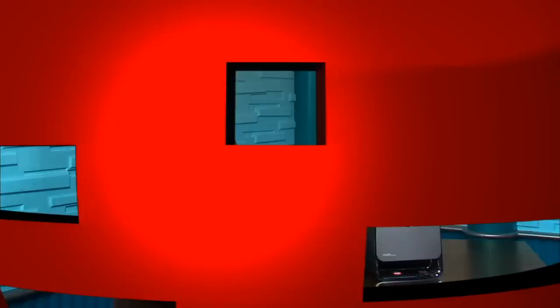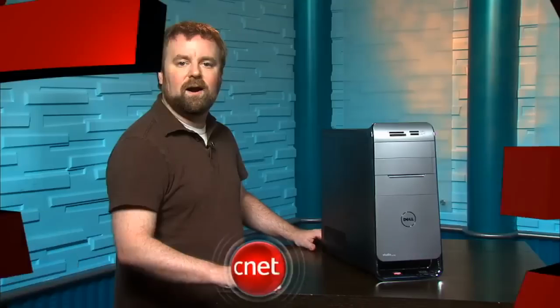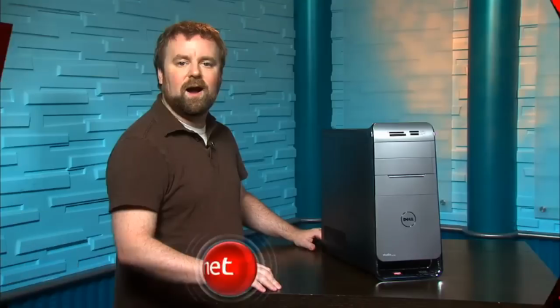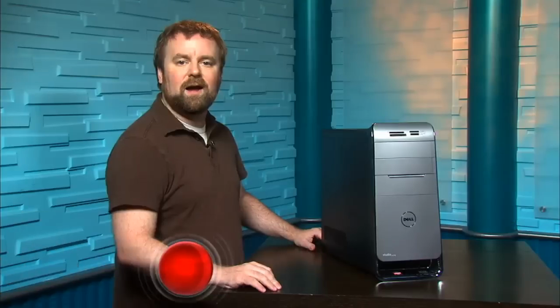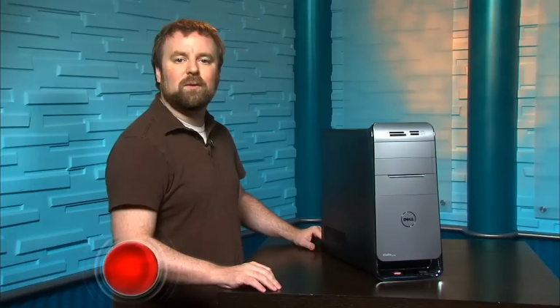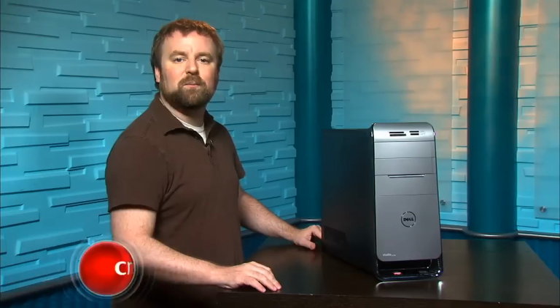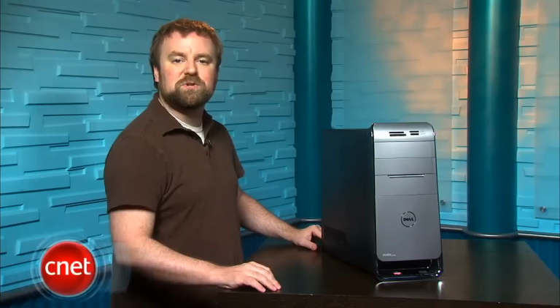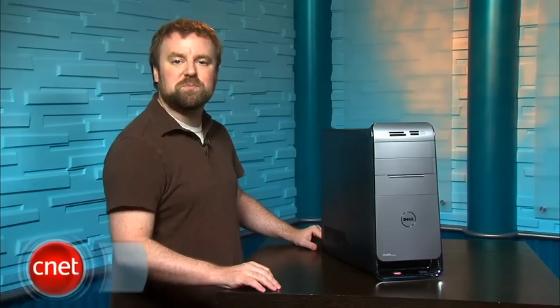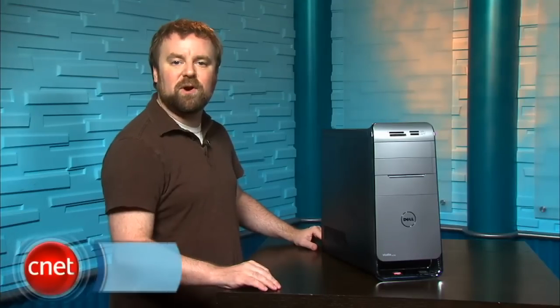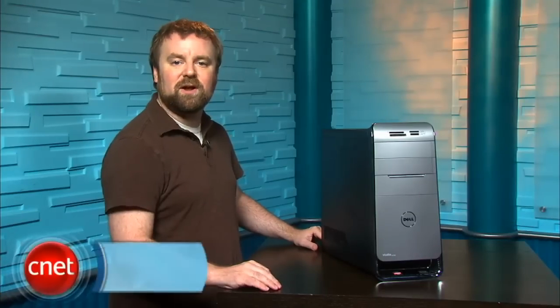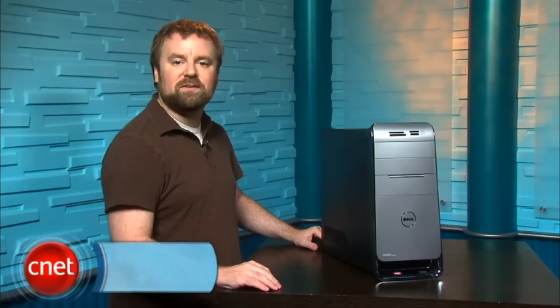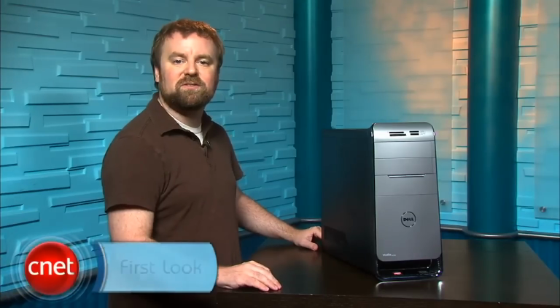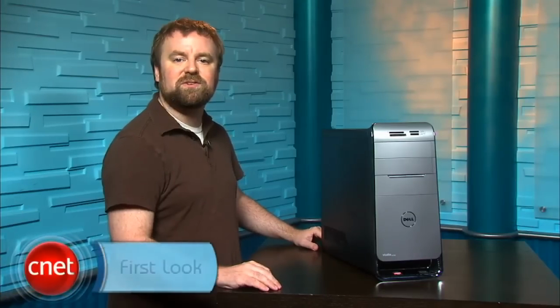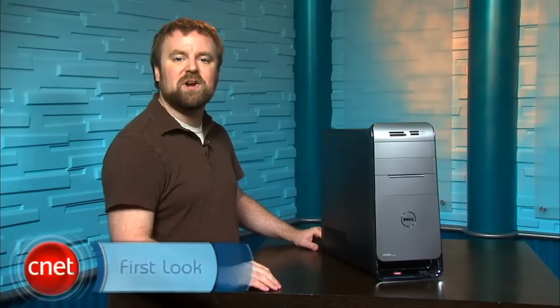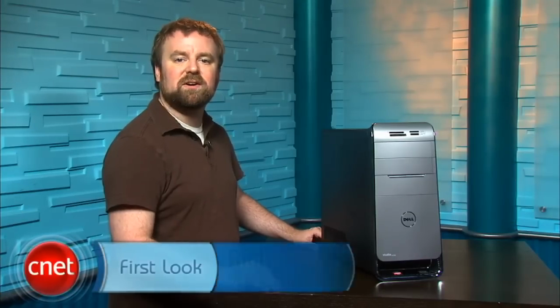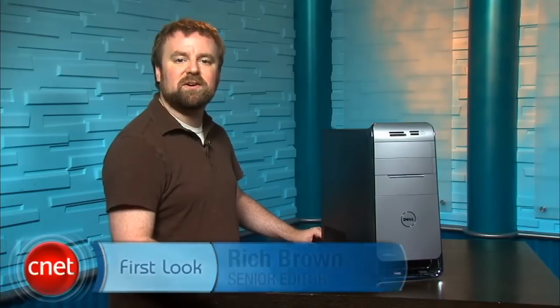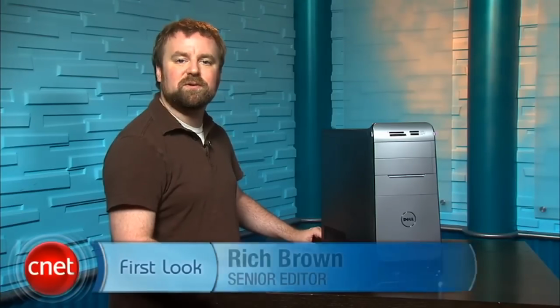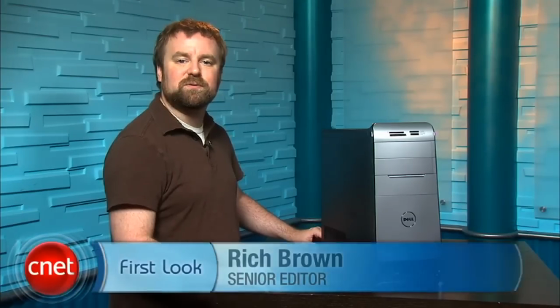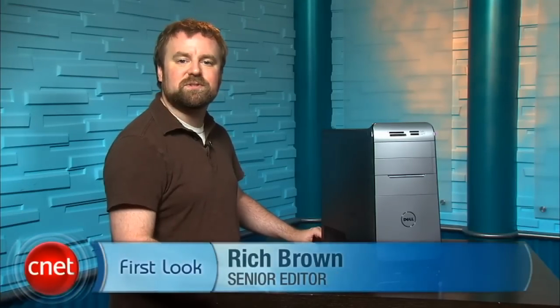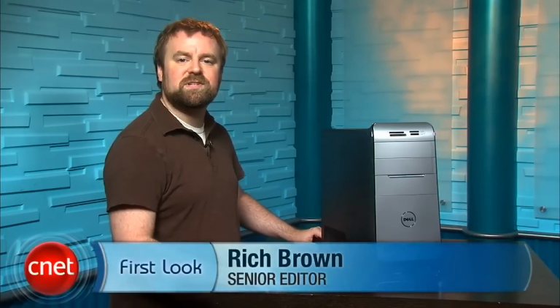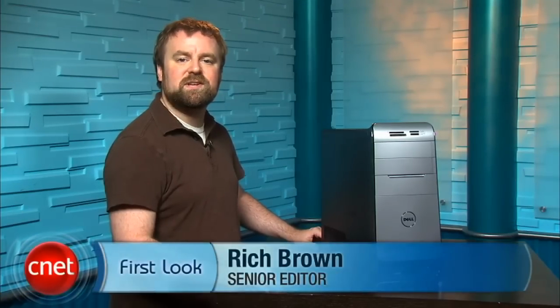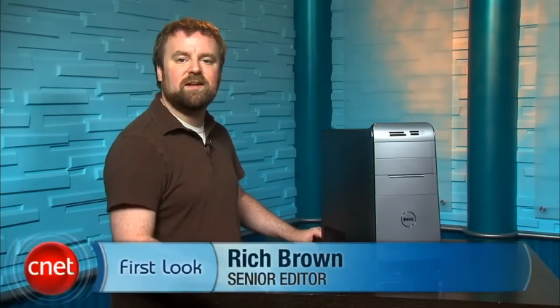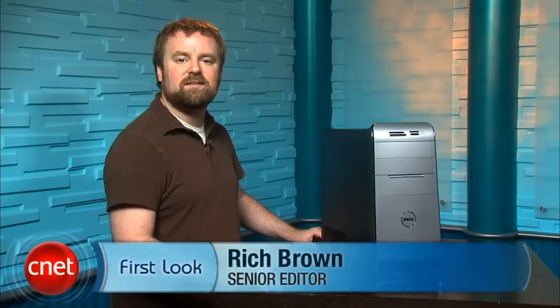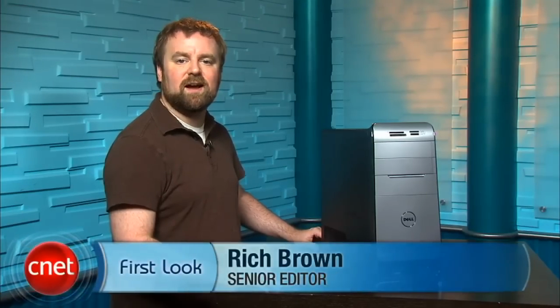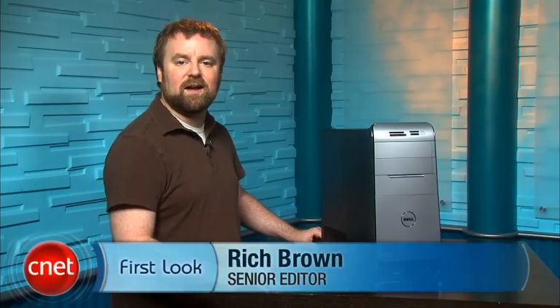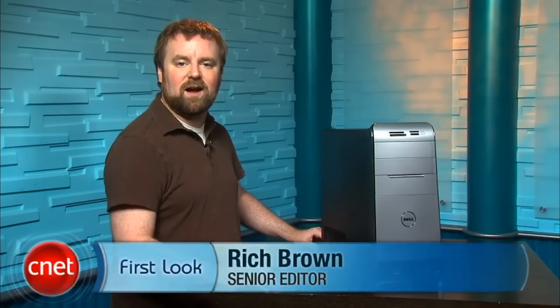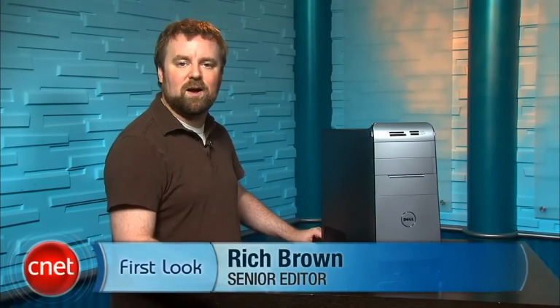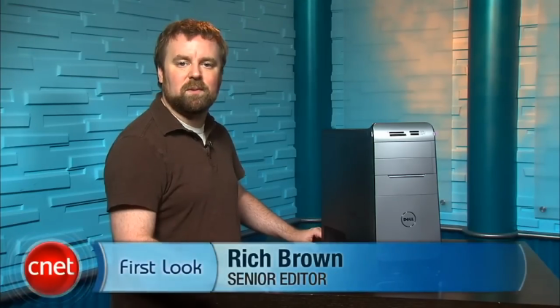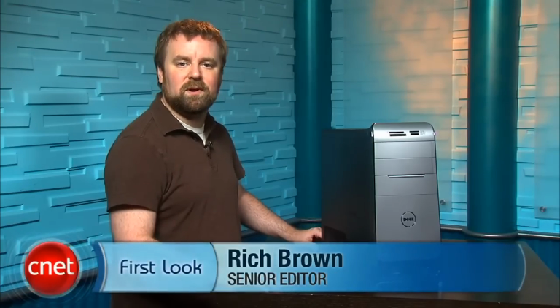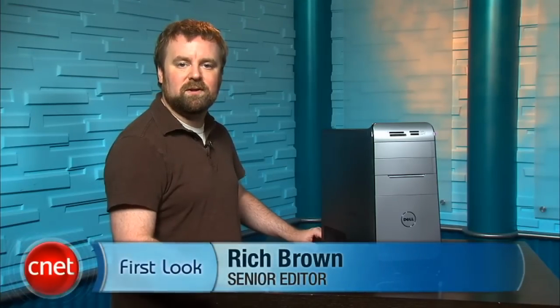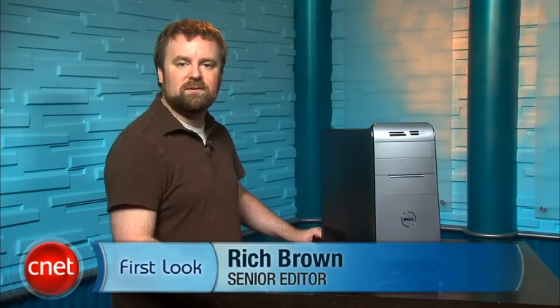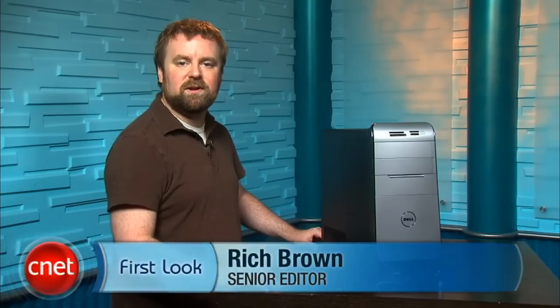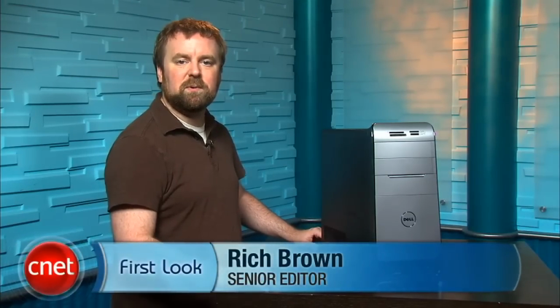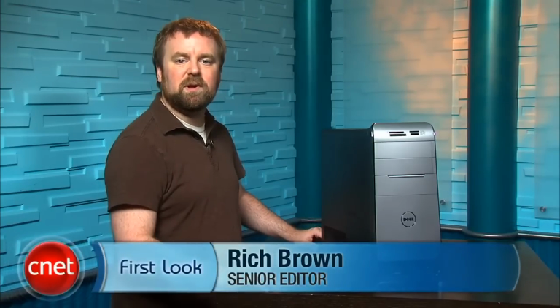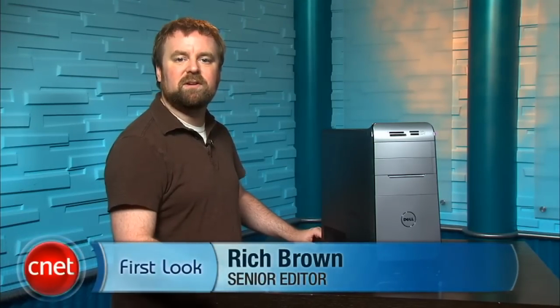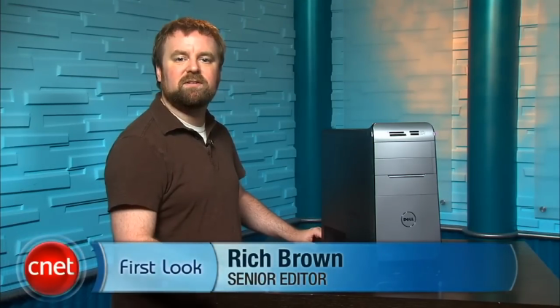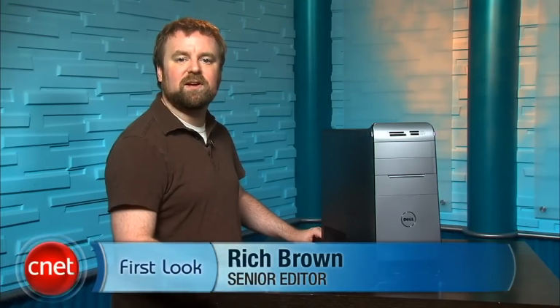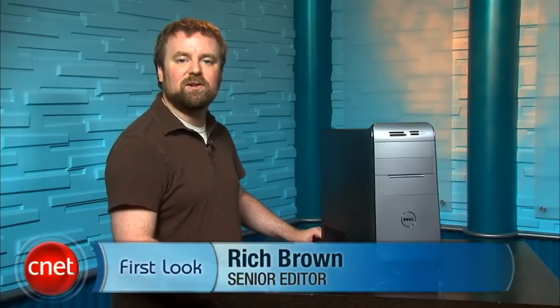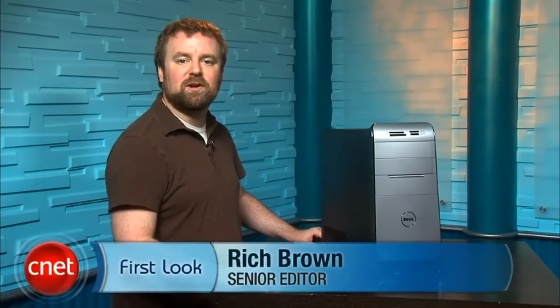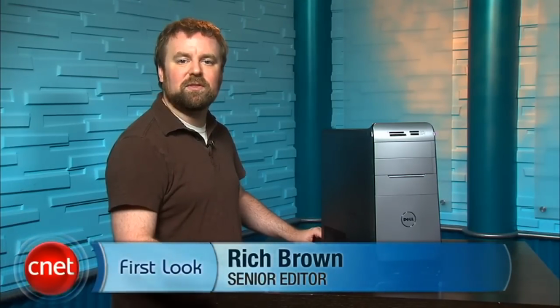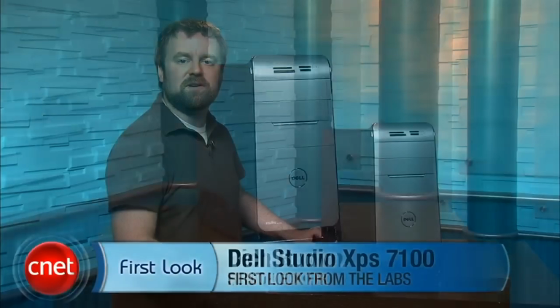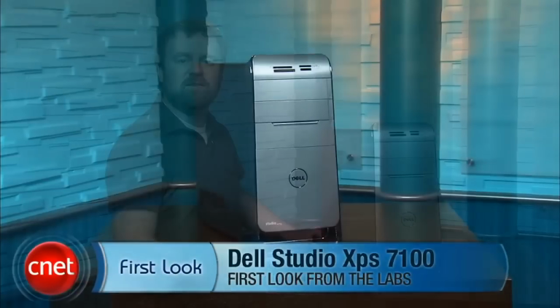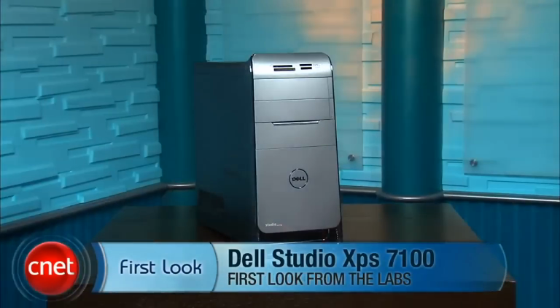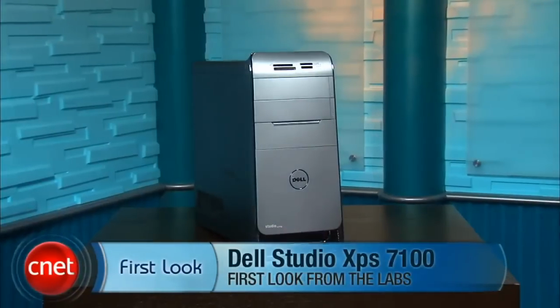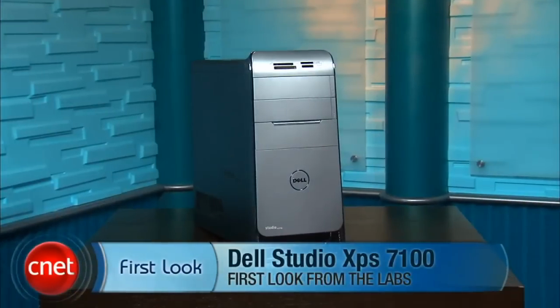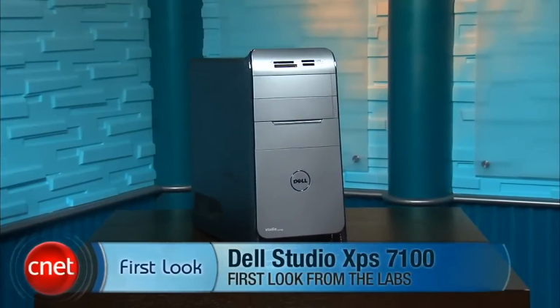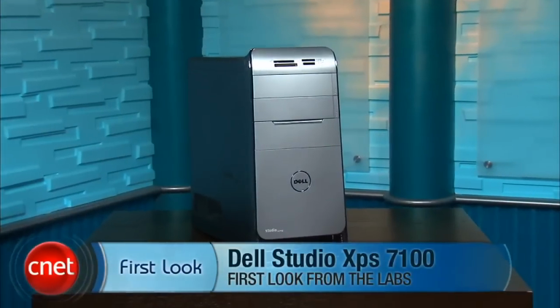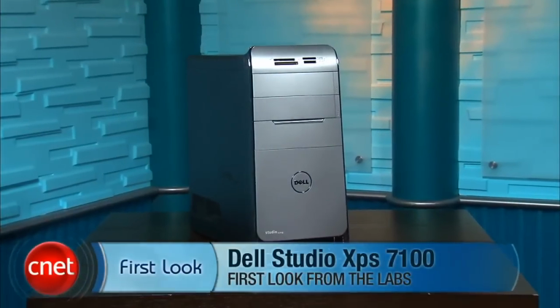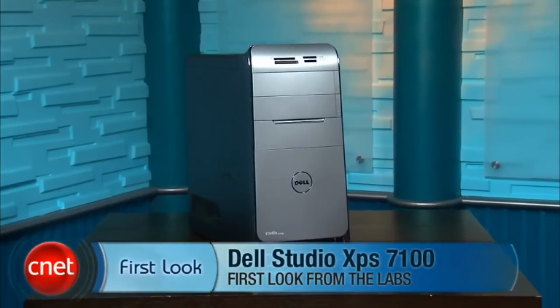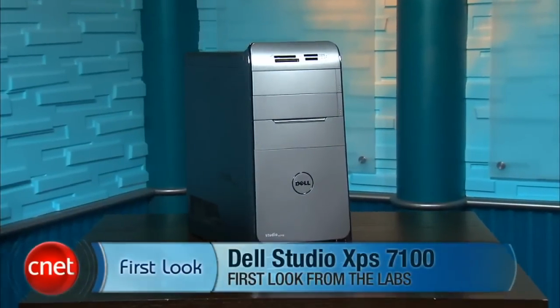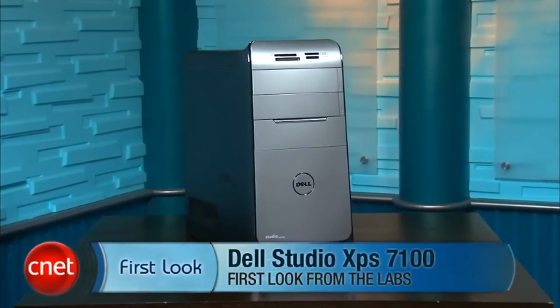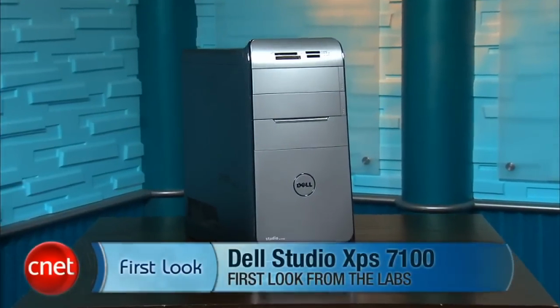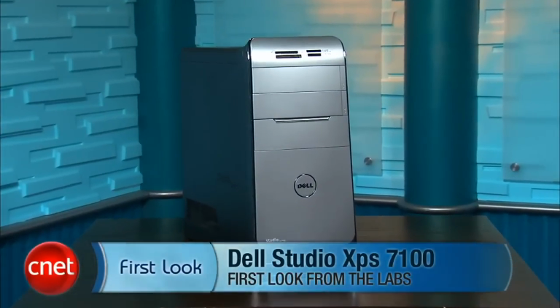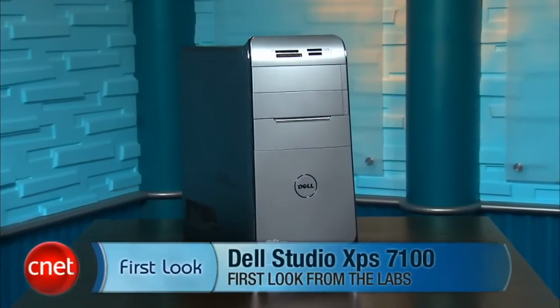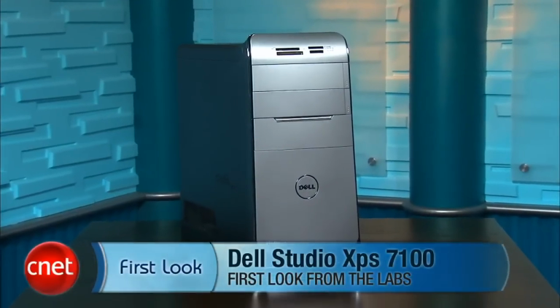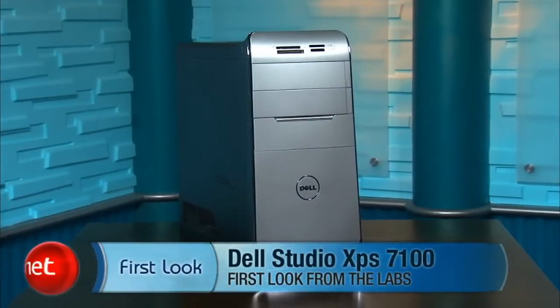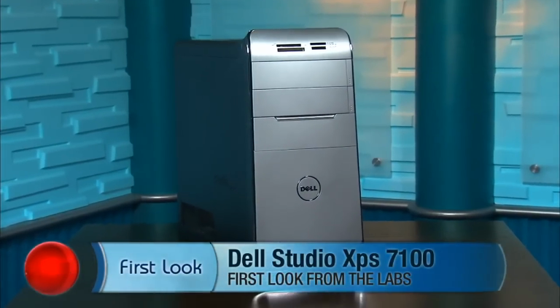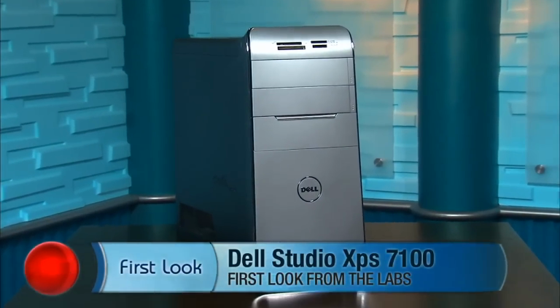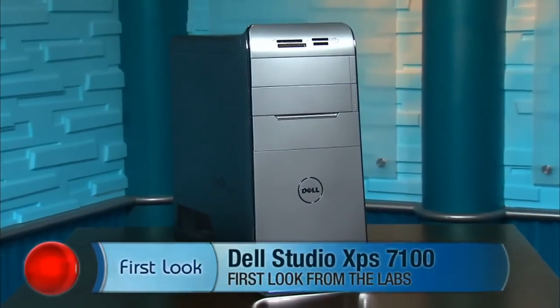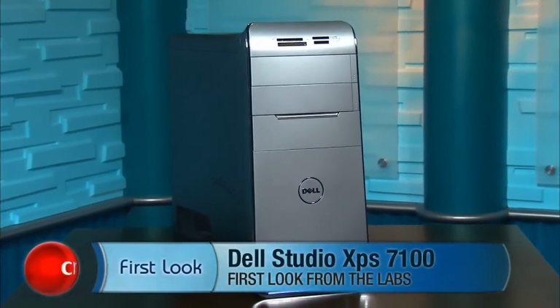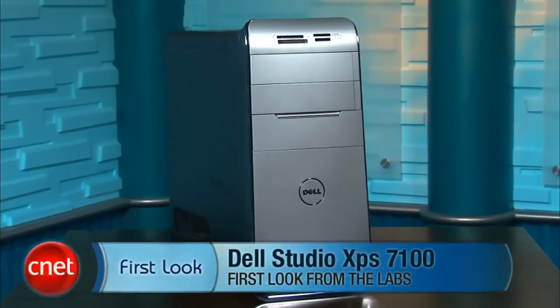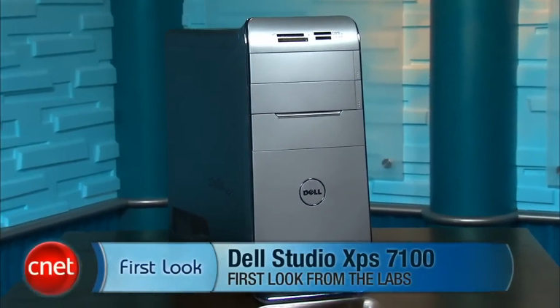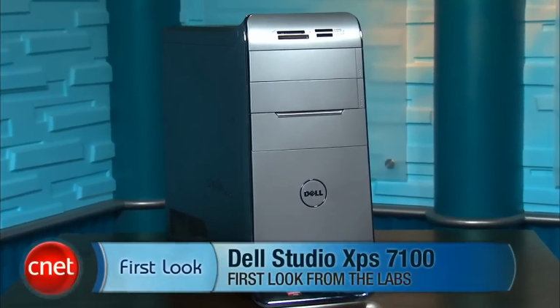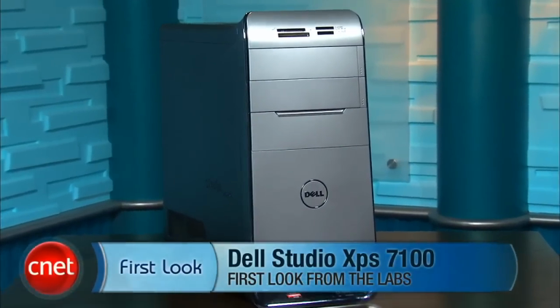Hi, I'm Rich Brown, Senior Editor for CNET.com.